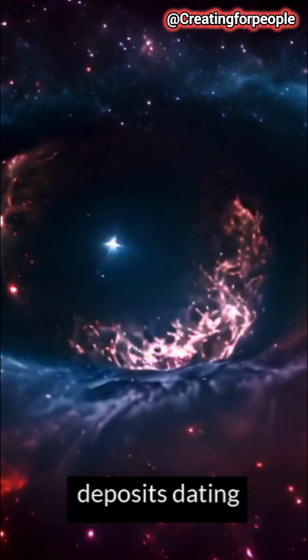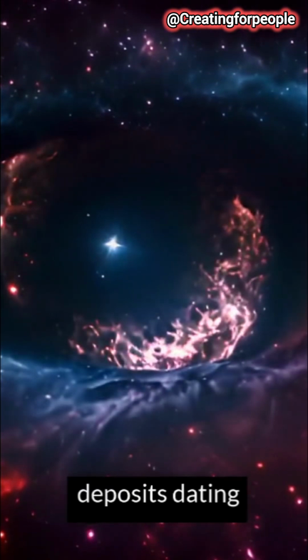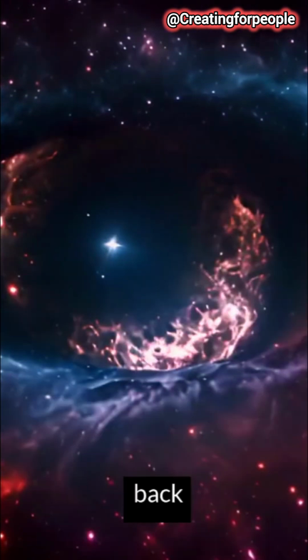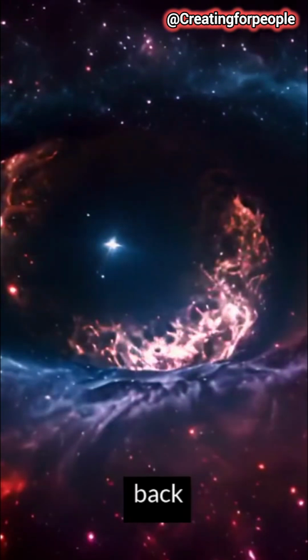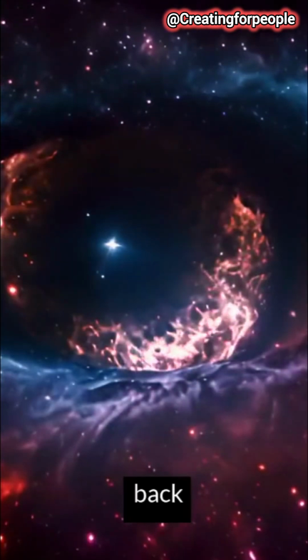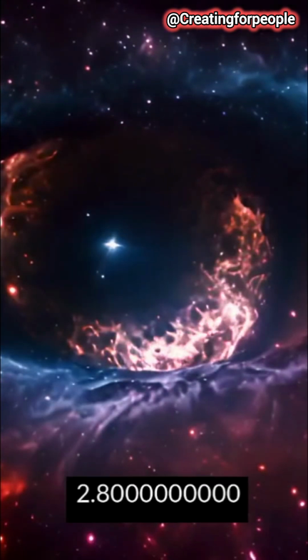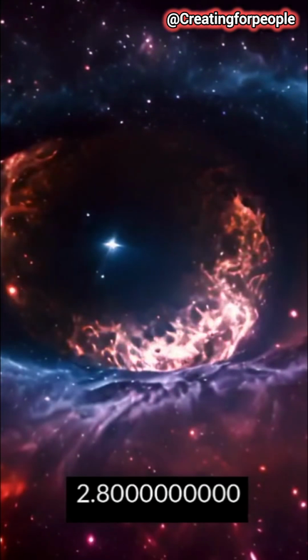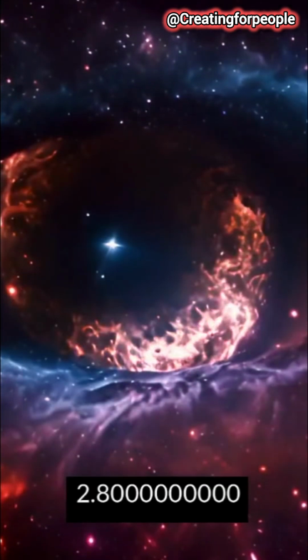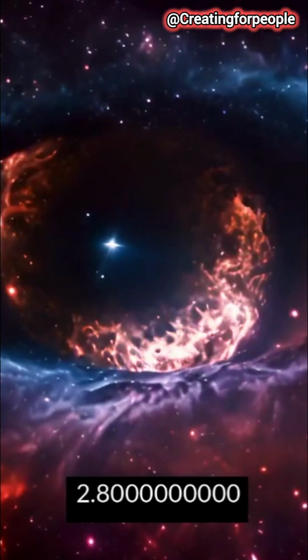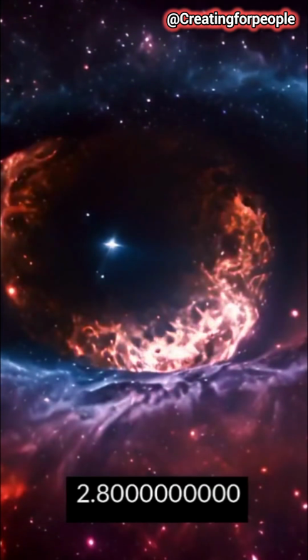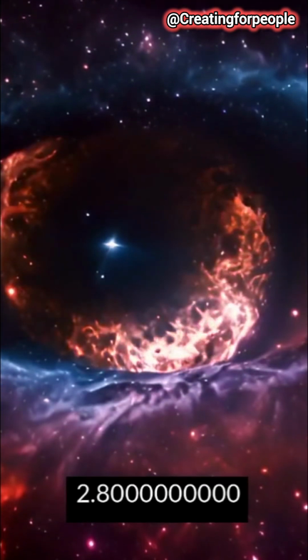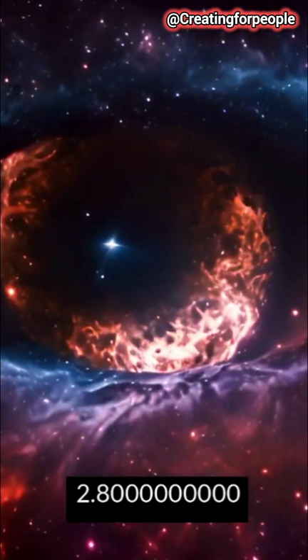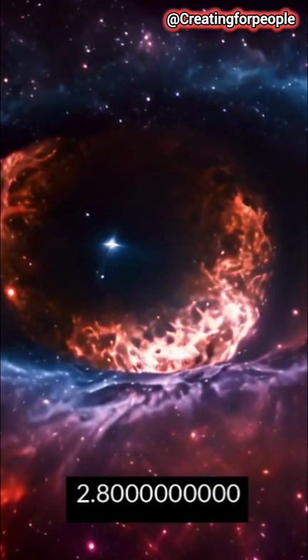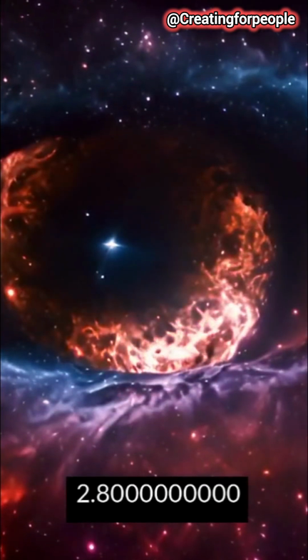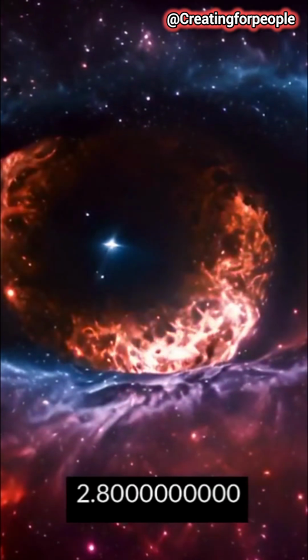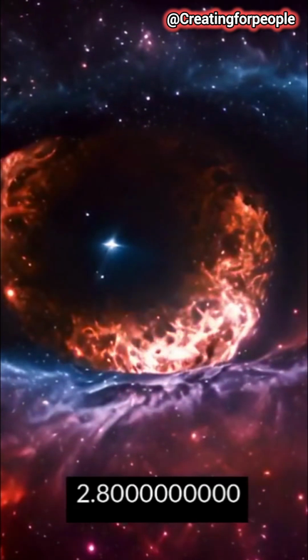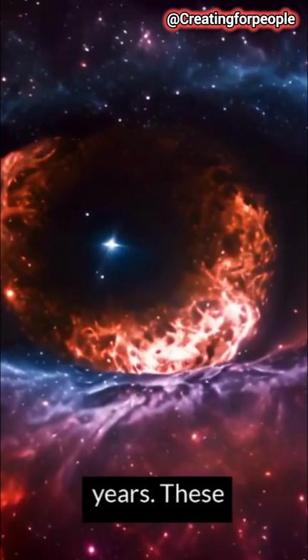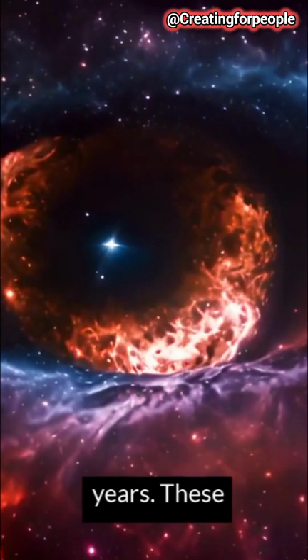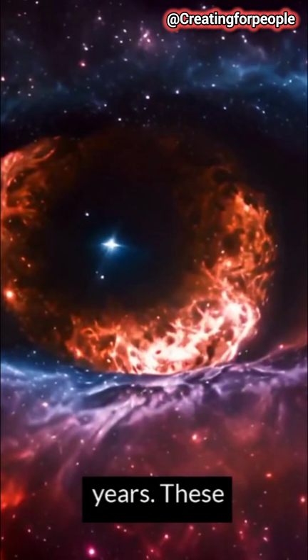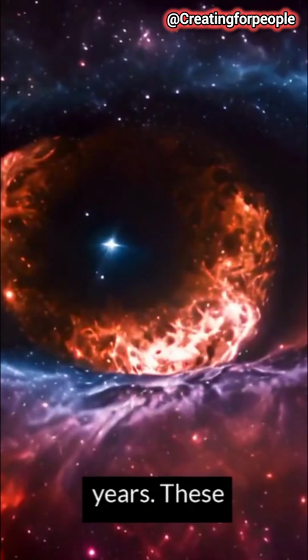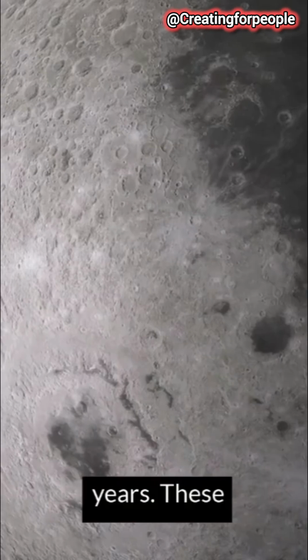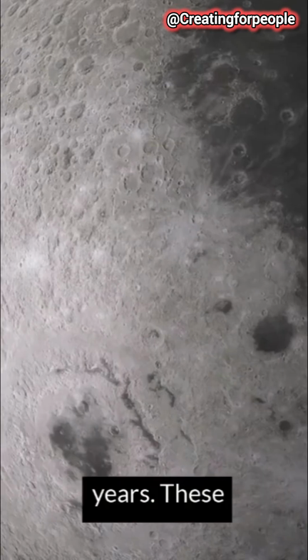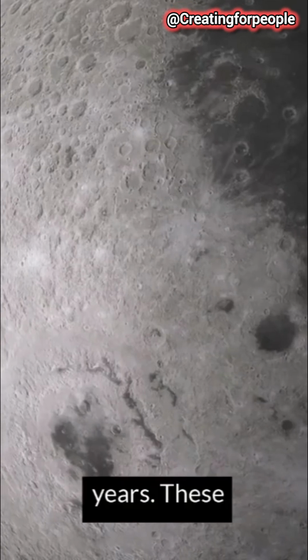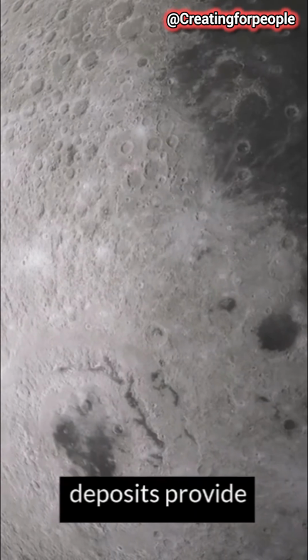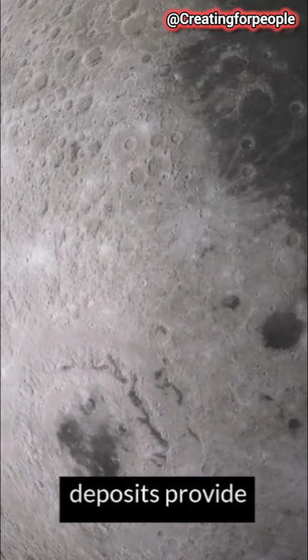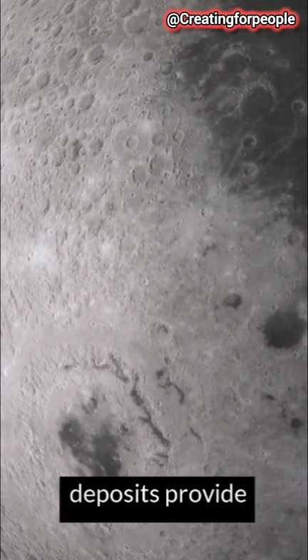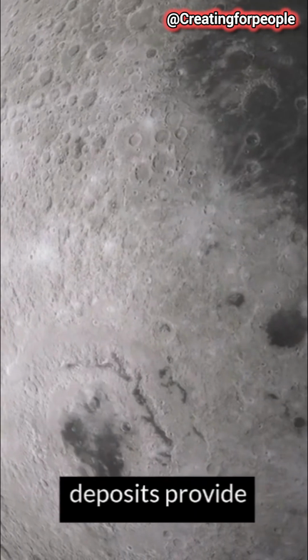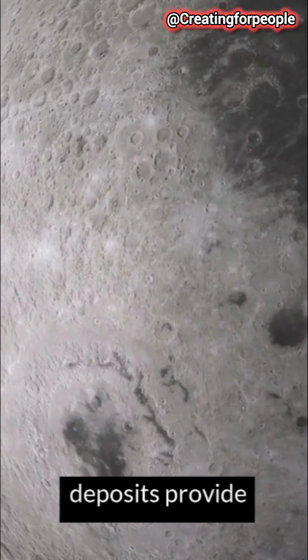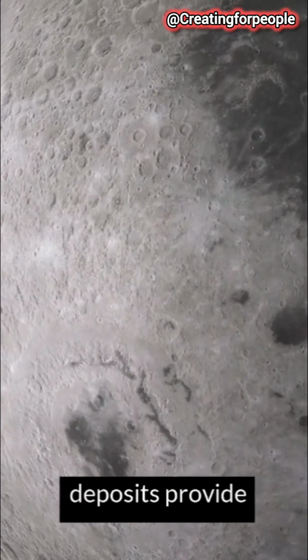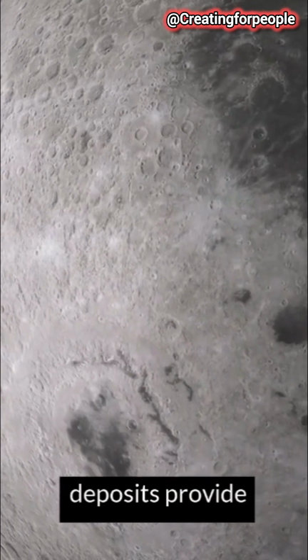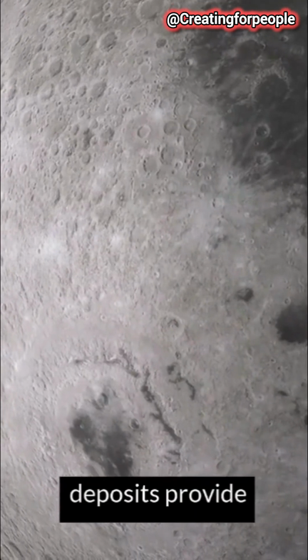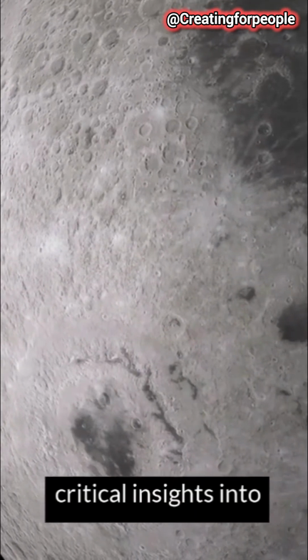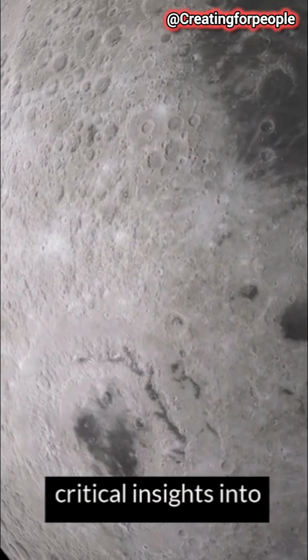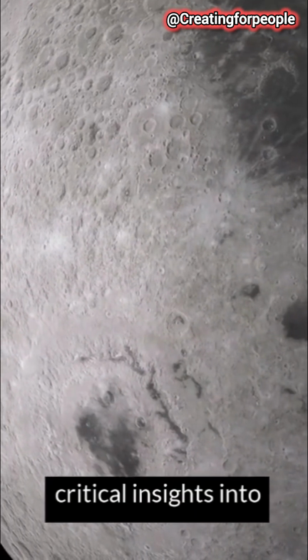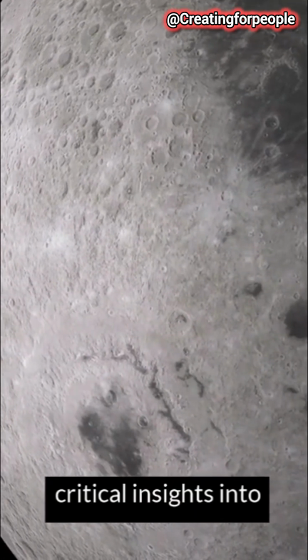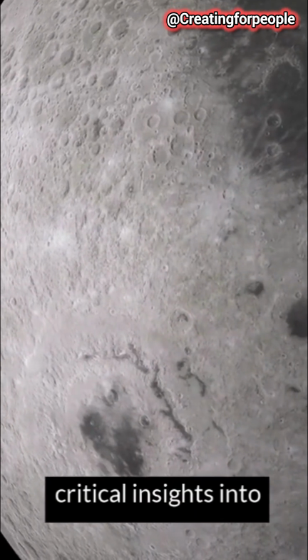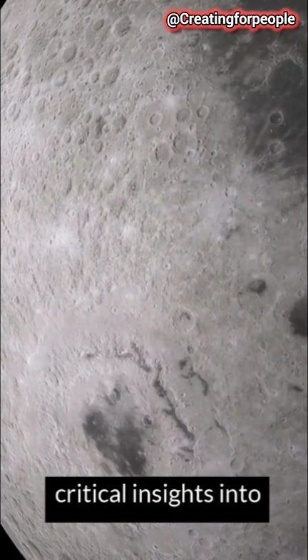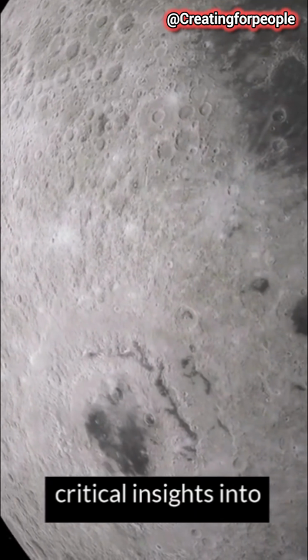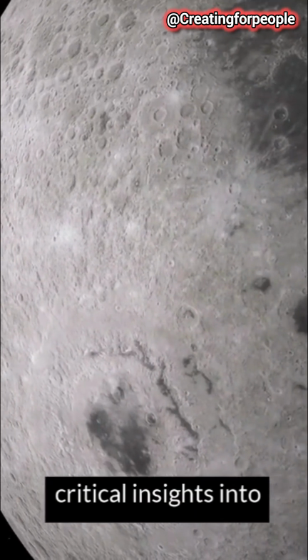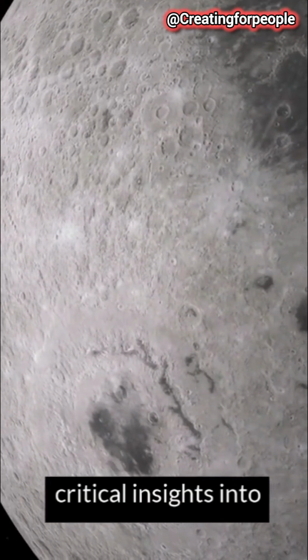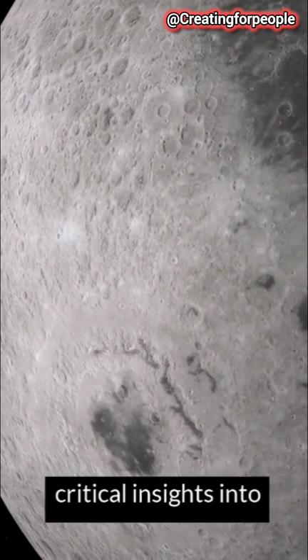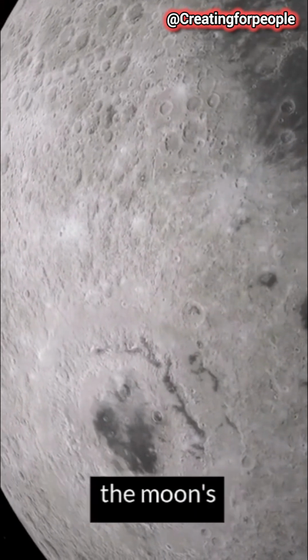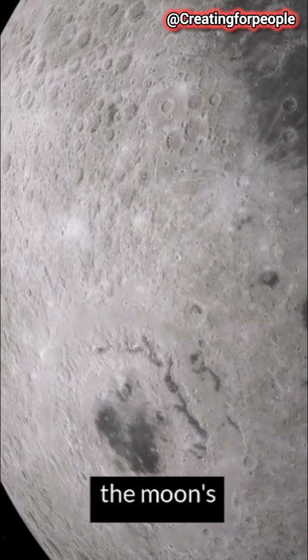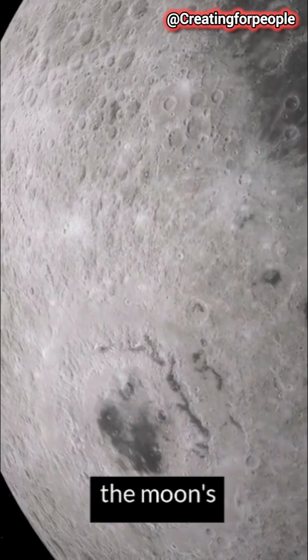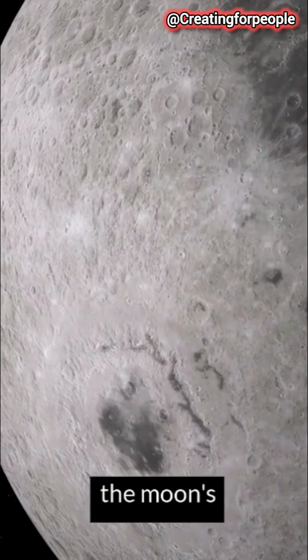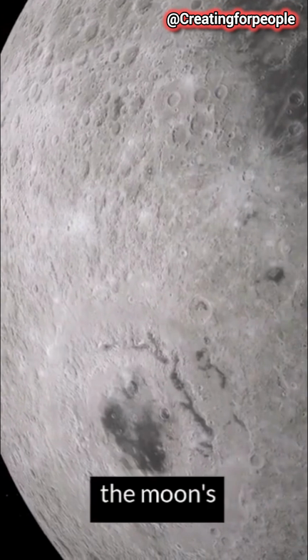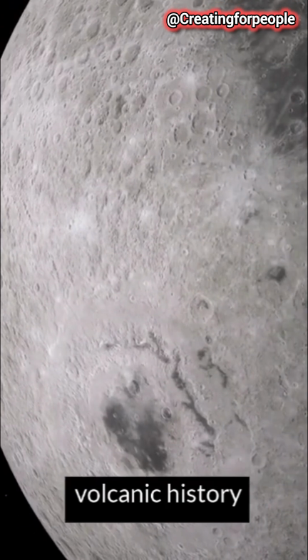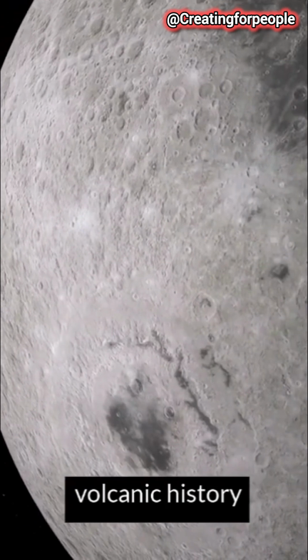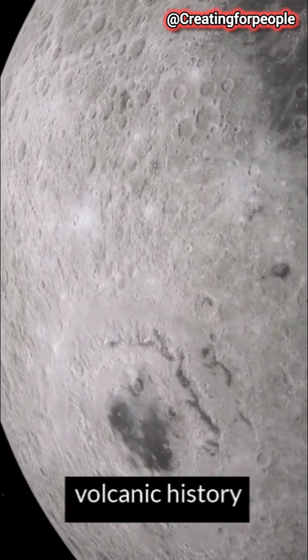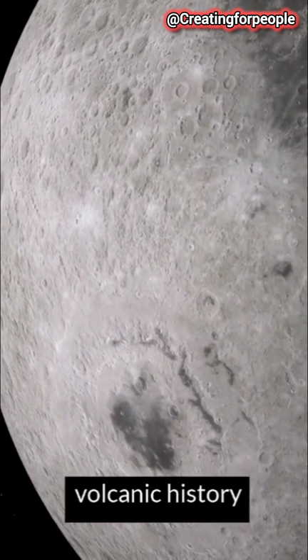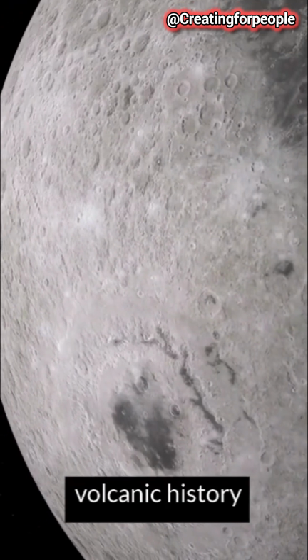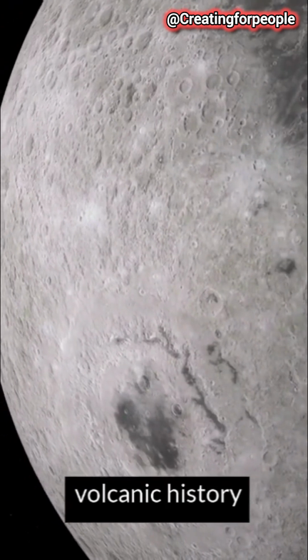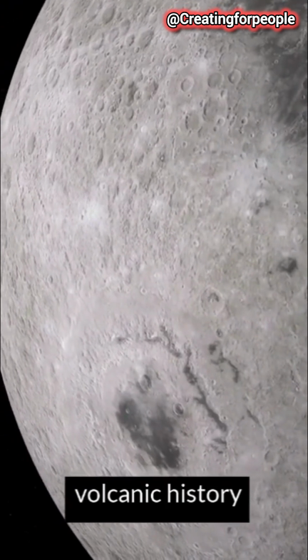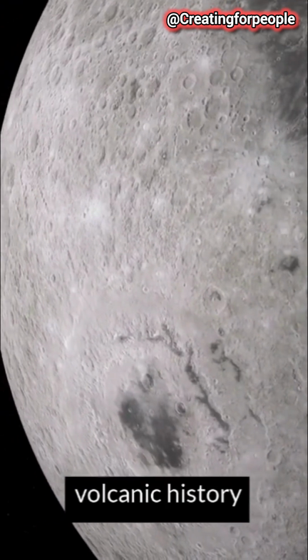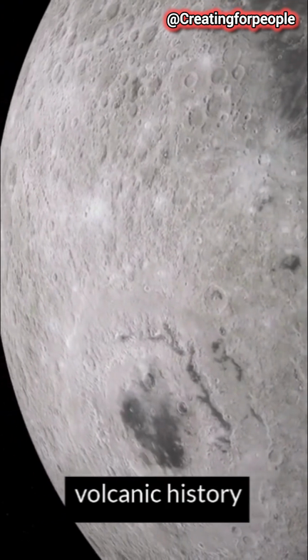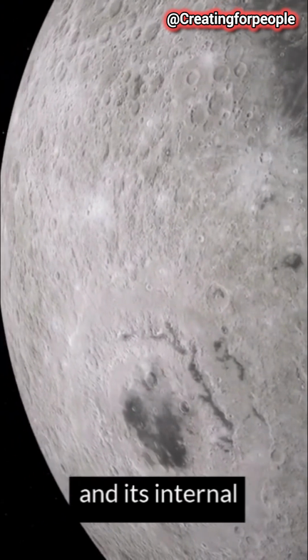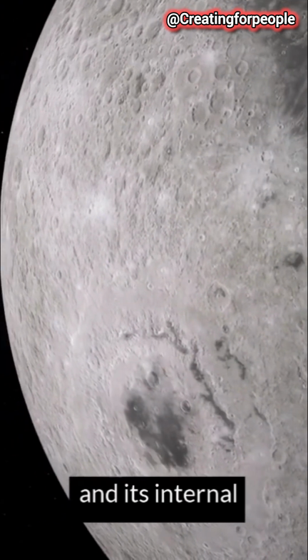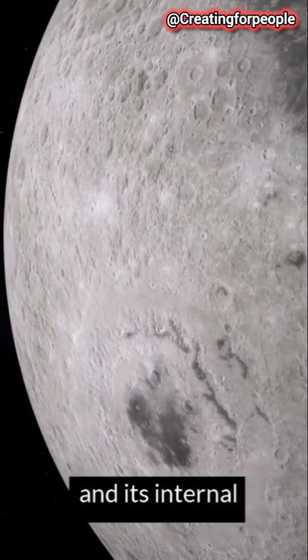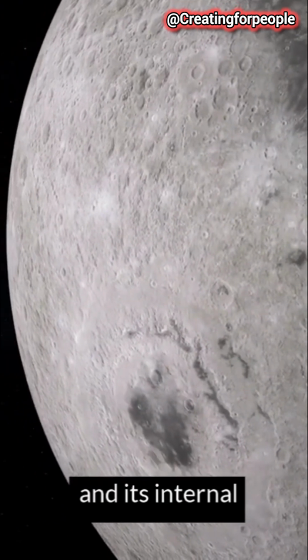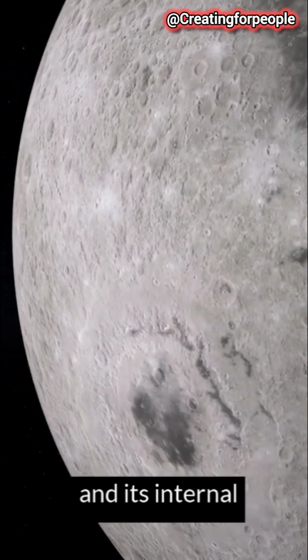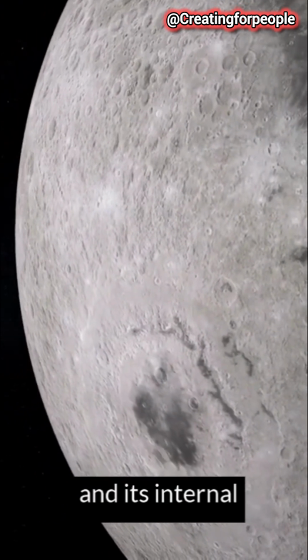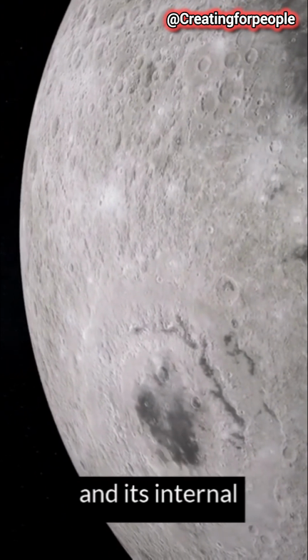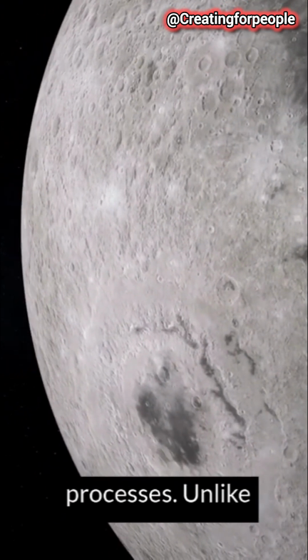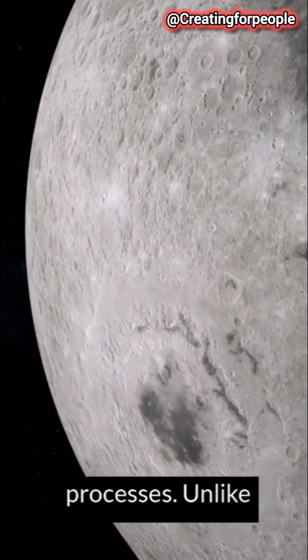back 2.8 billion years. These deposits provide critical insights into the Moon's volcanic history and its internal processes.